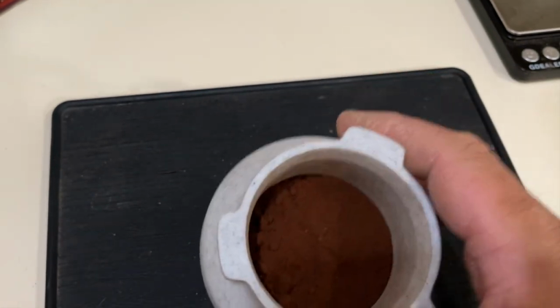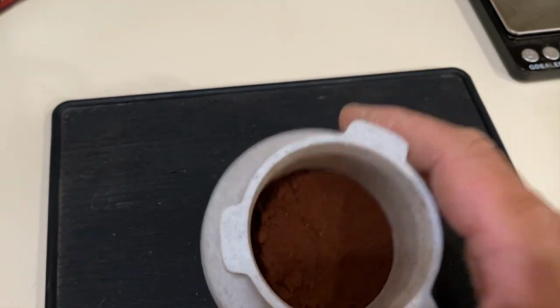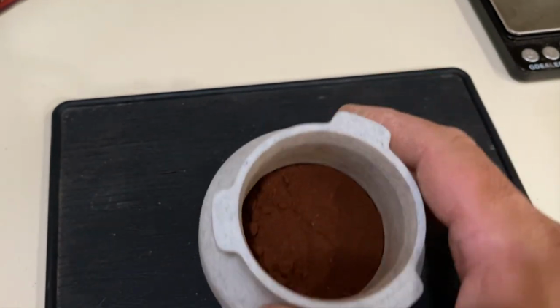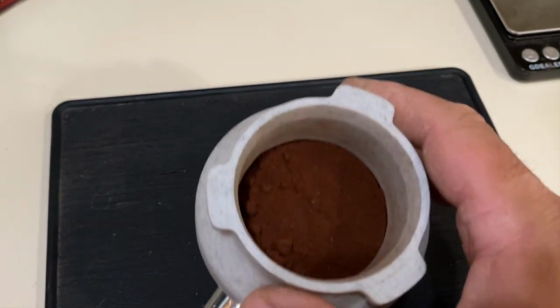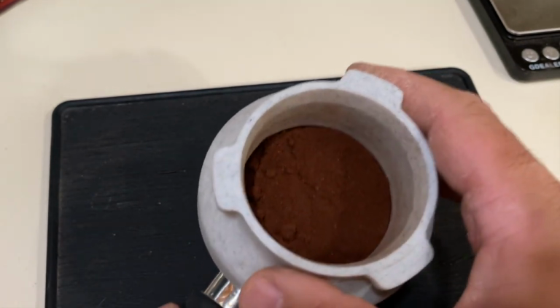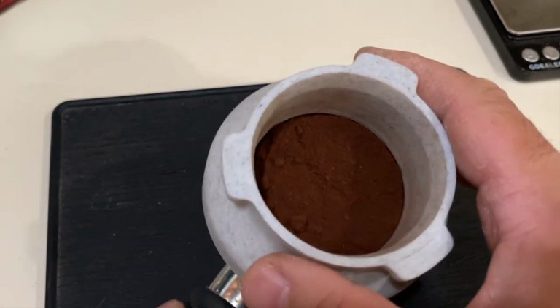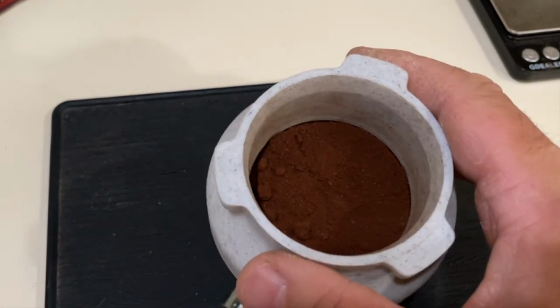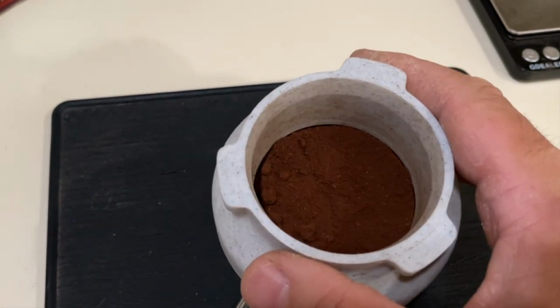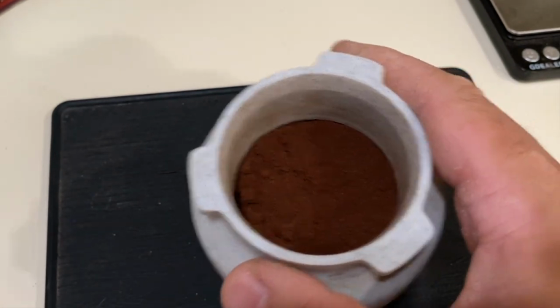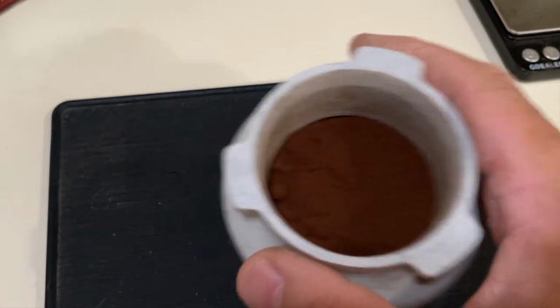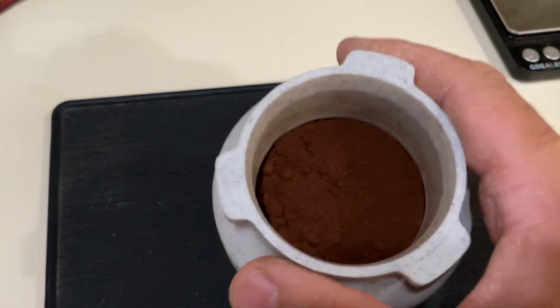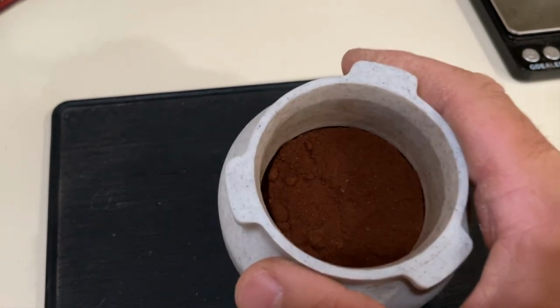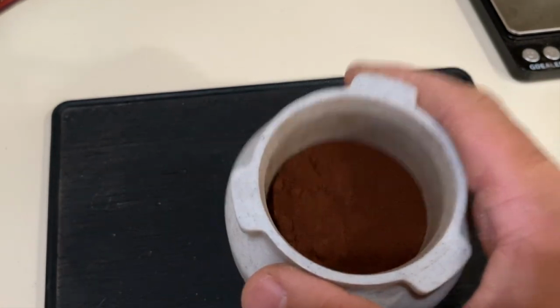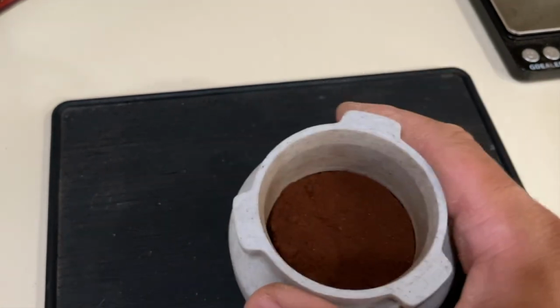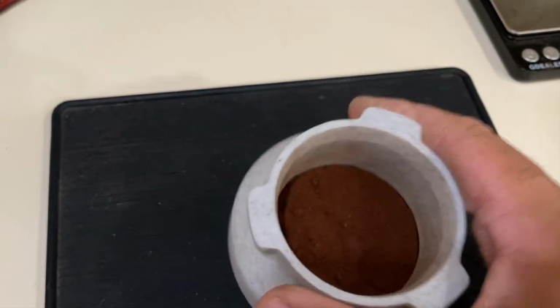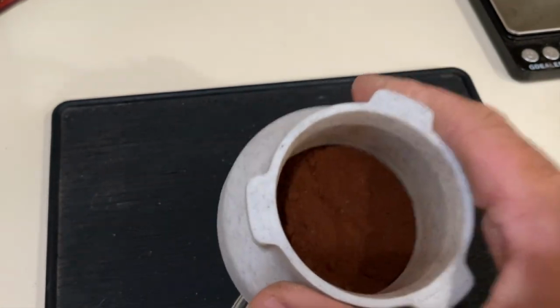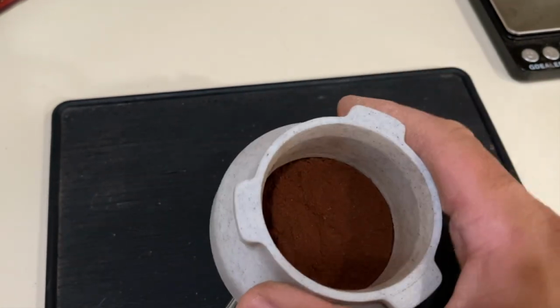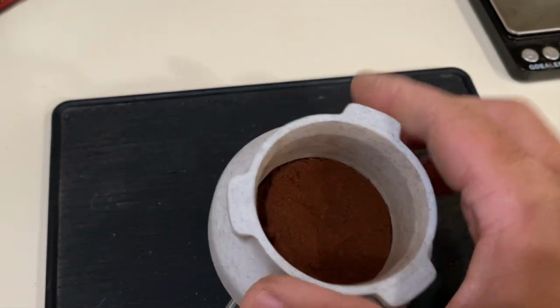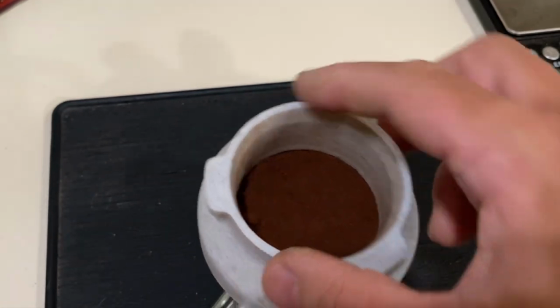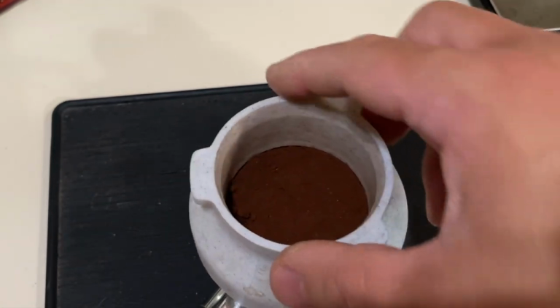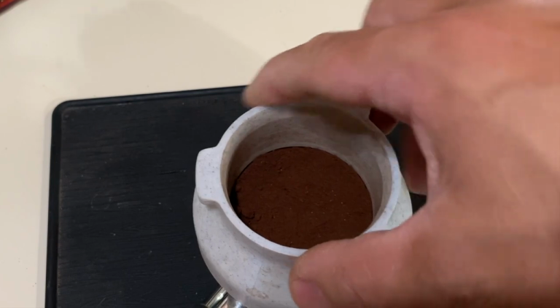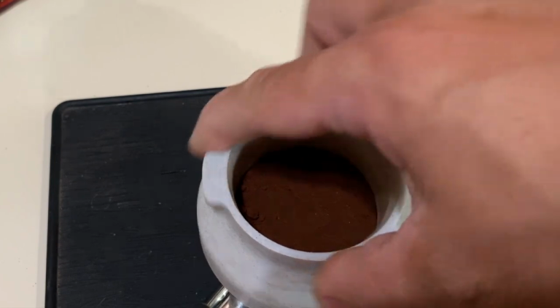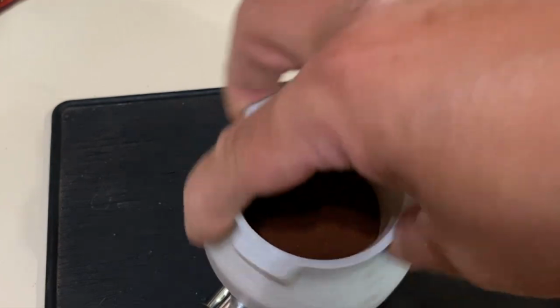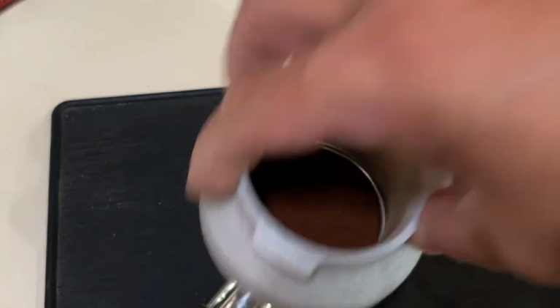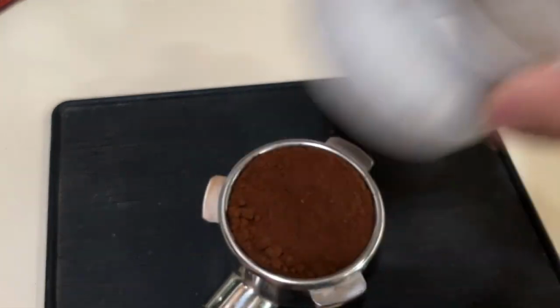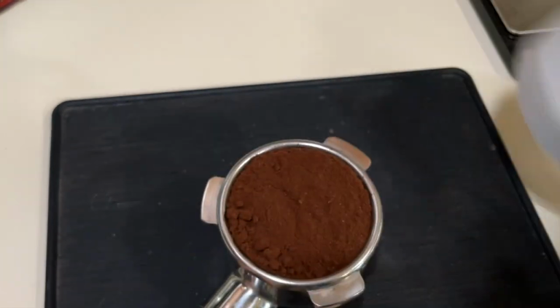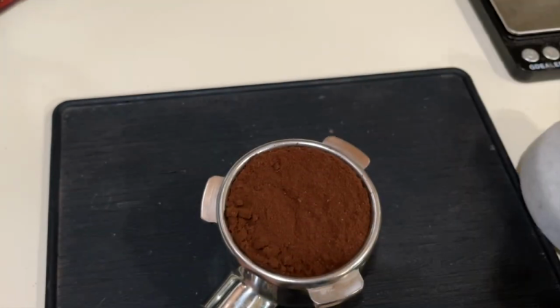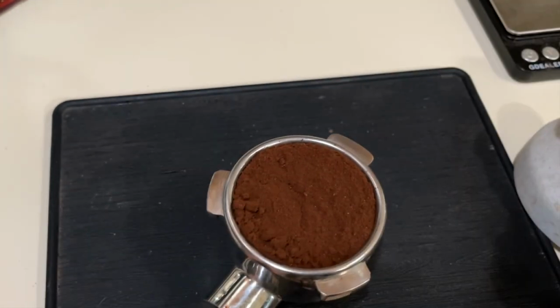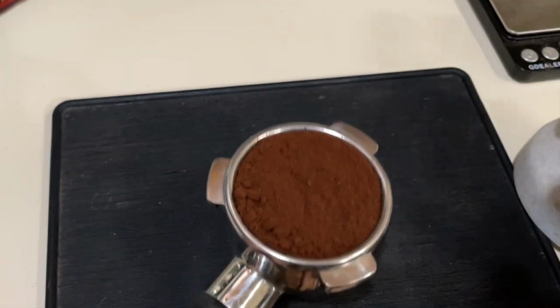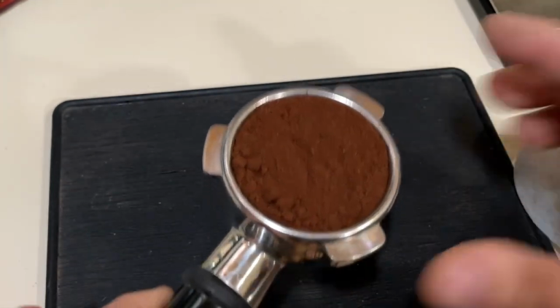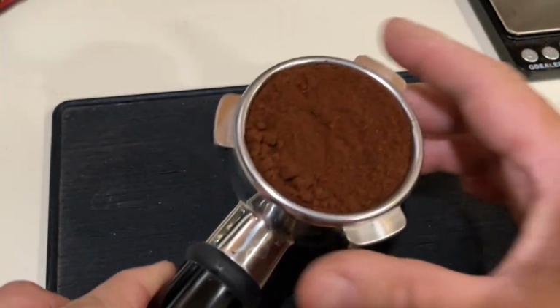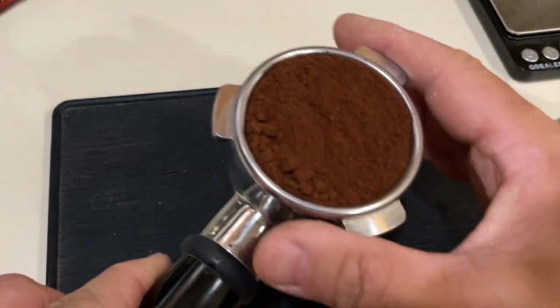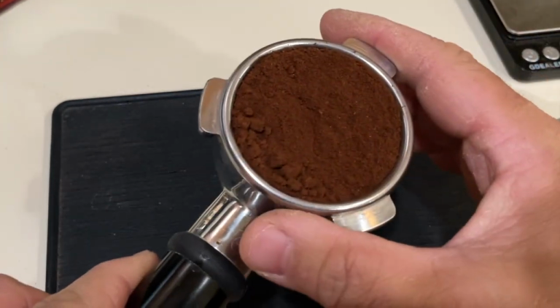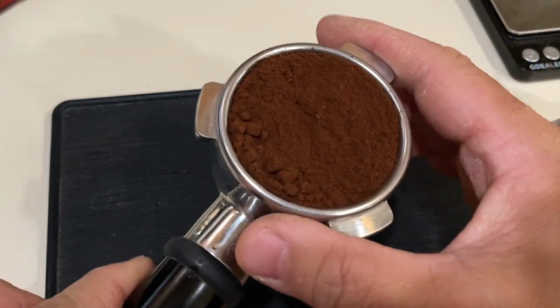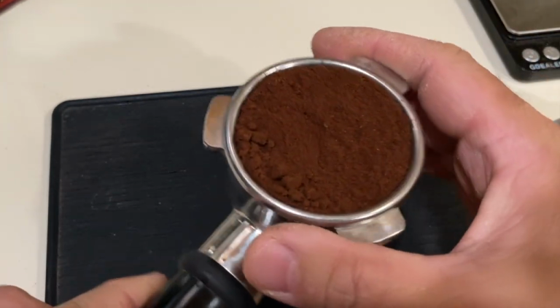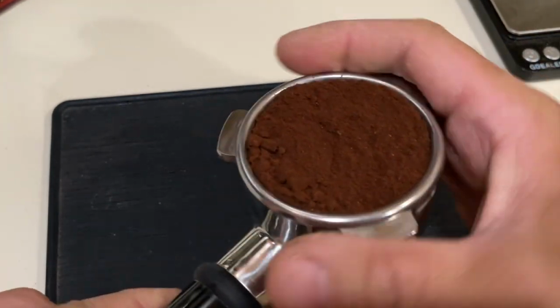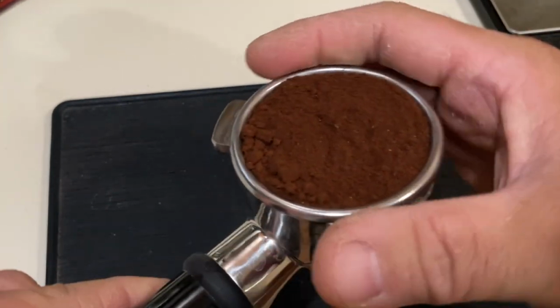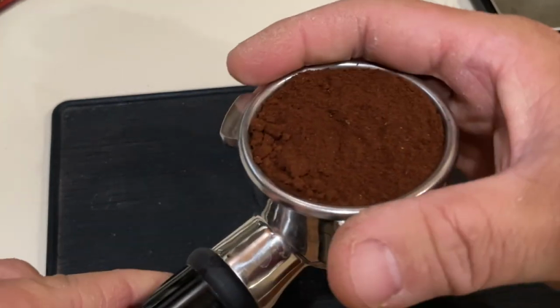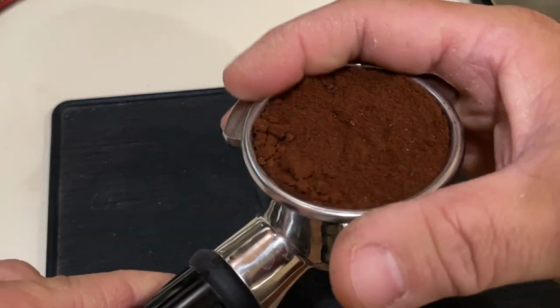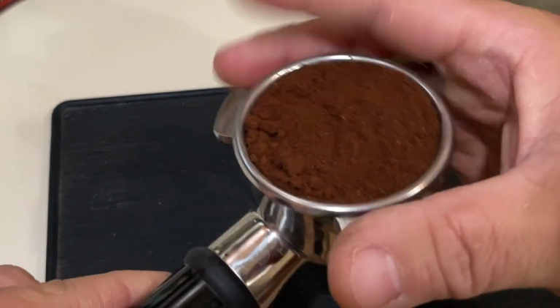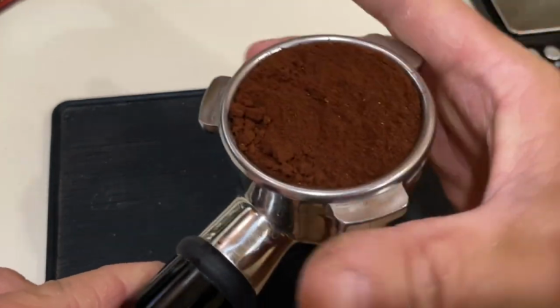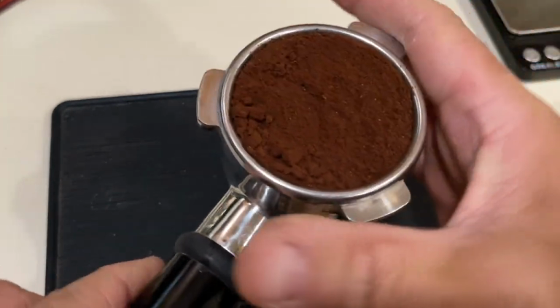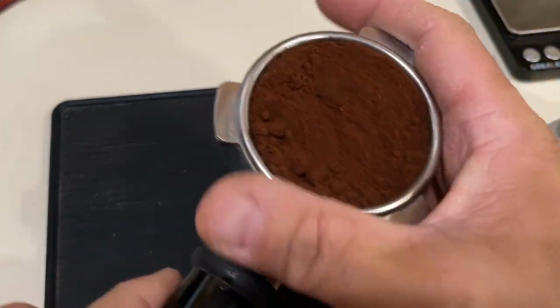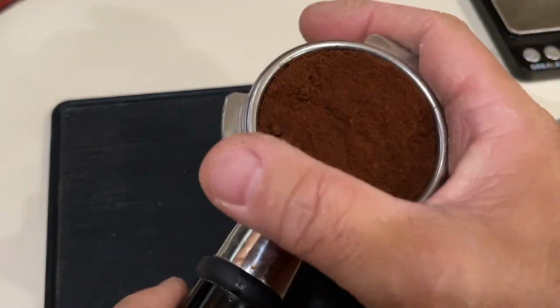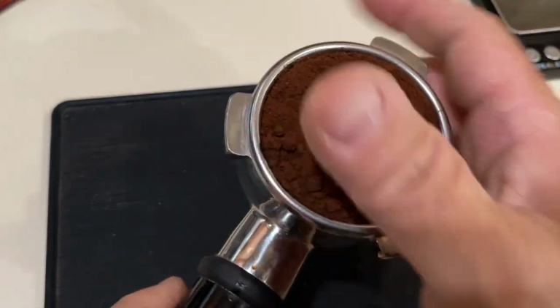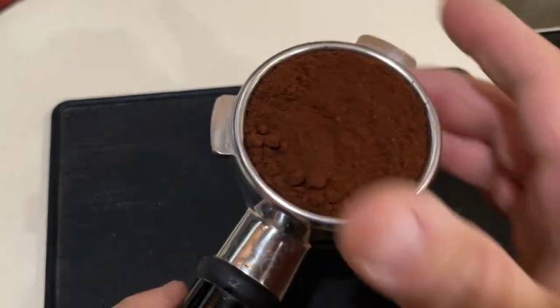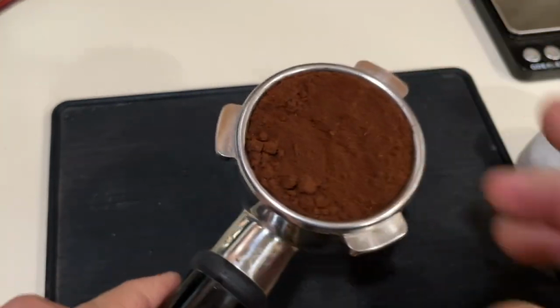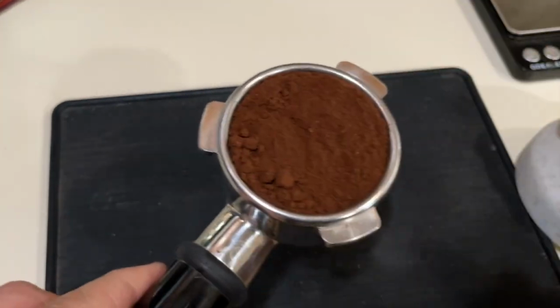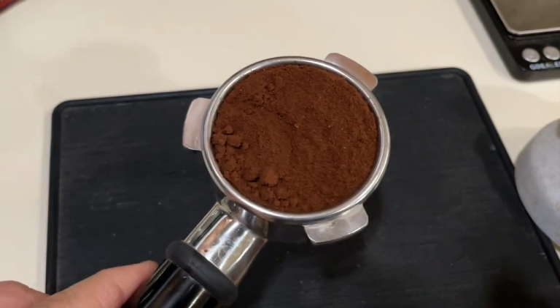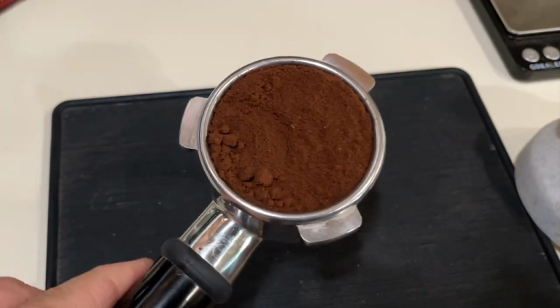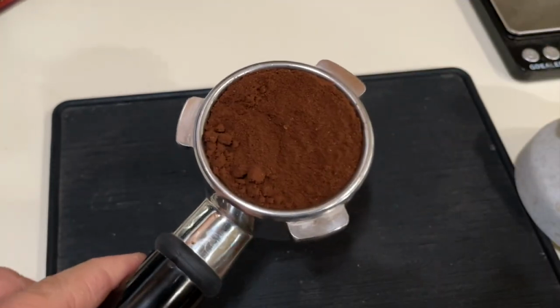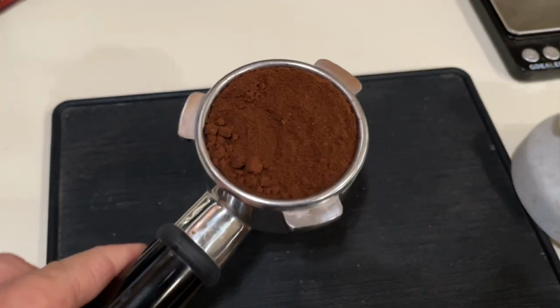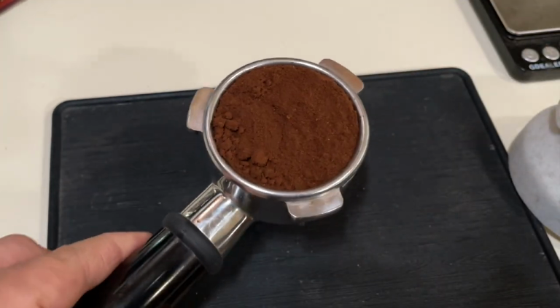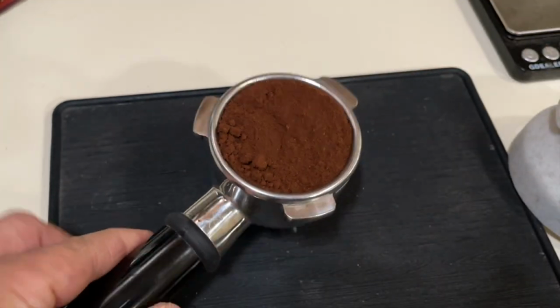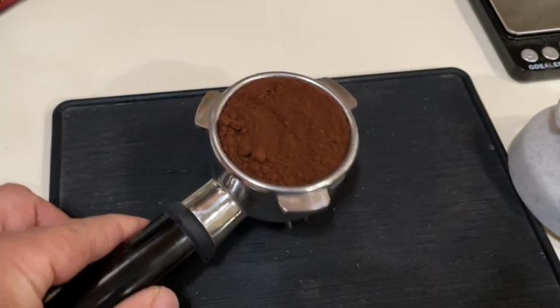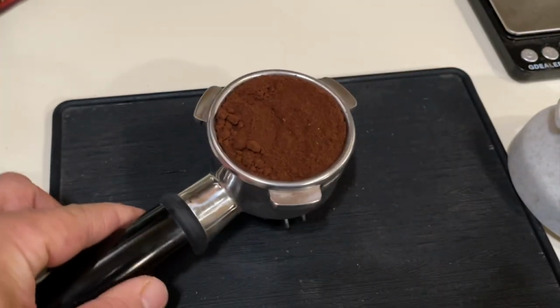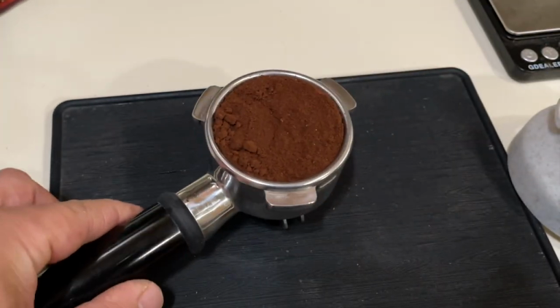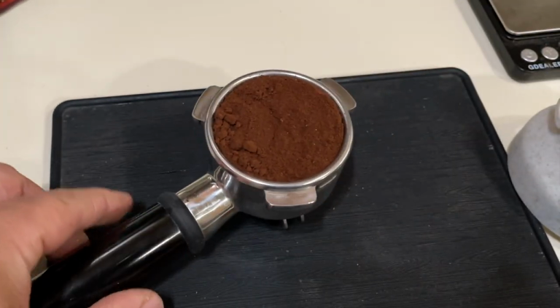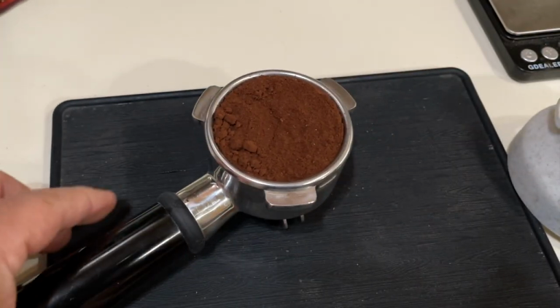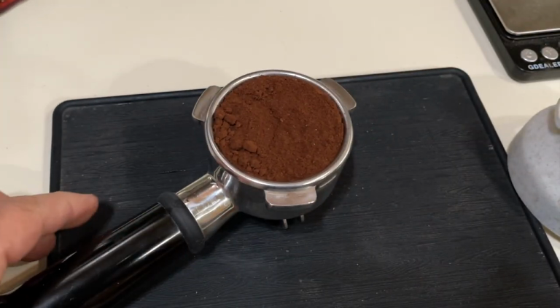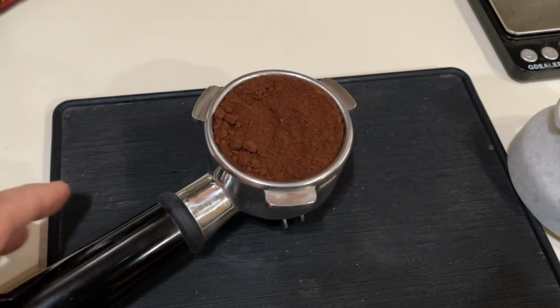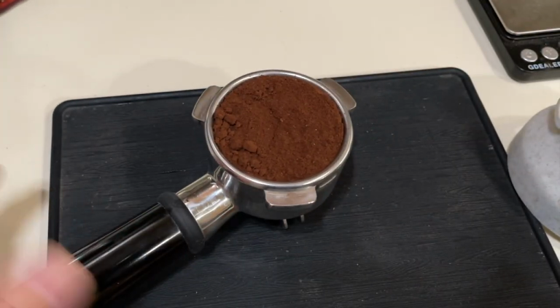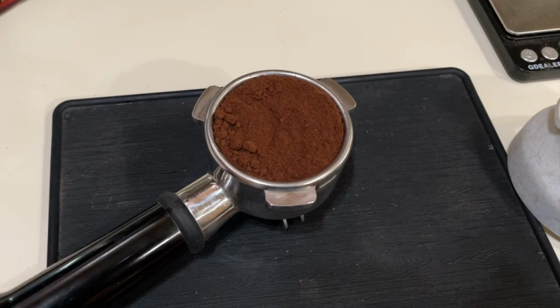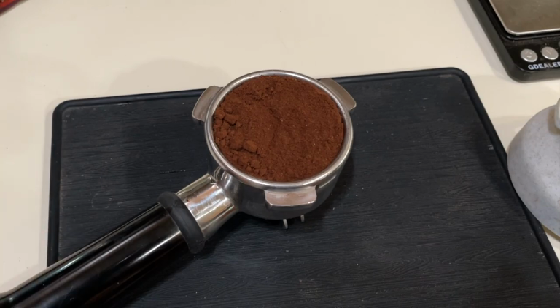I'm just gonna shake a little bit. At this point I'm gonna do the quick tamp.